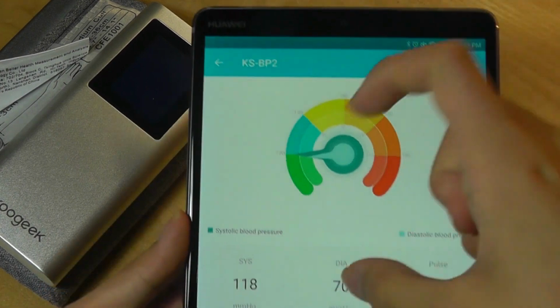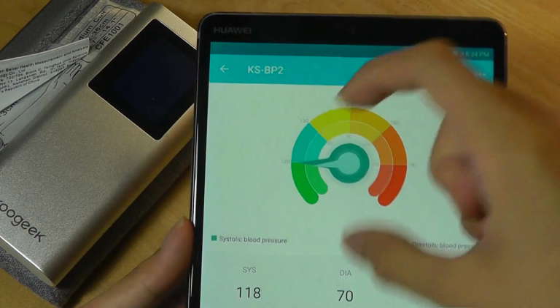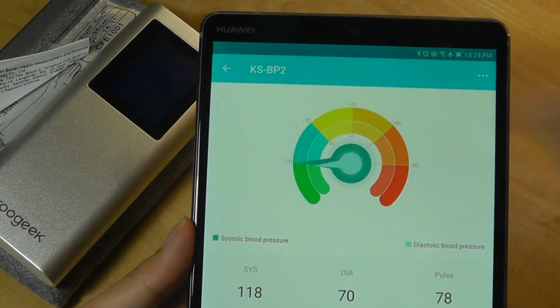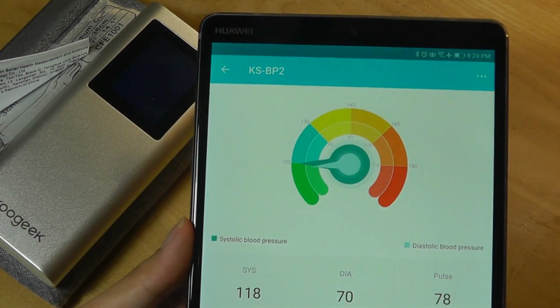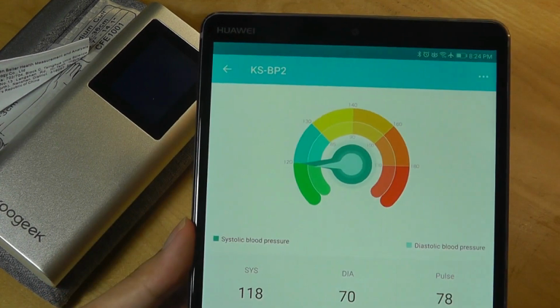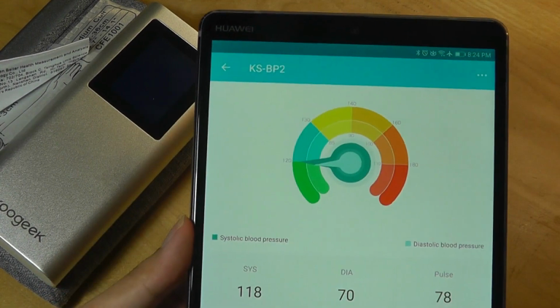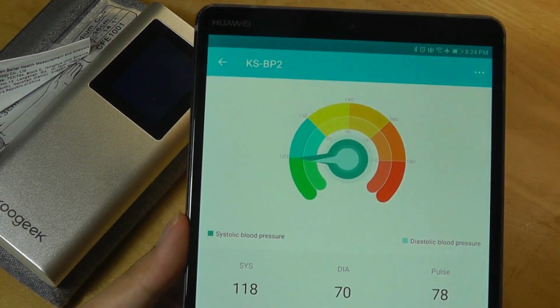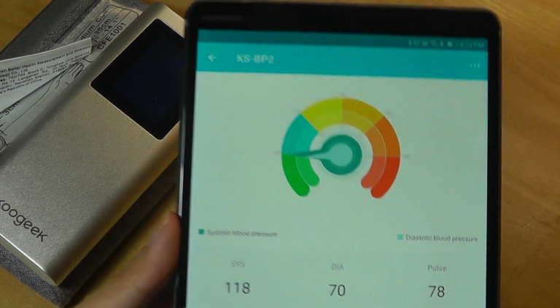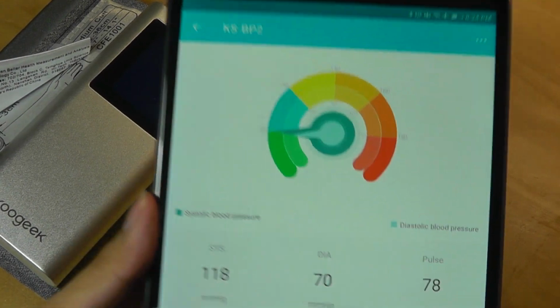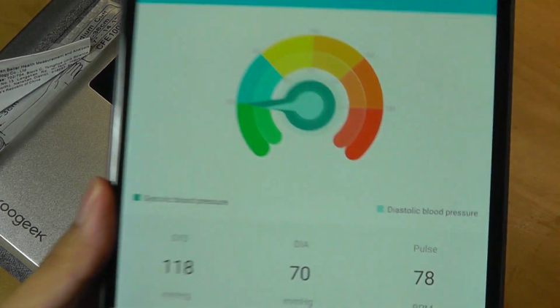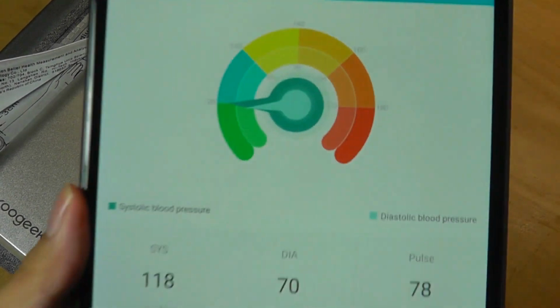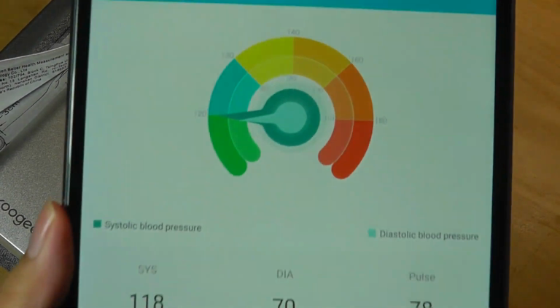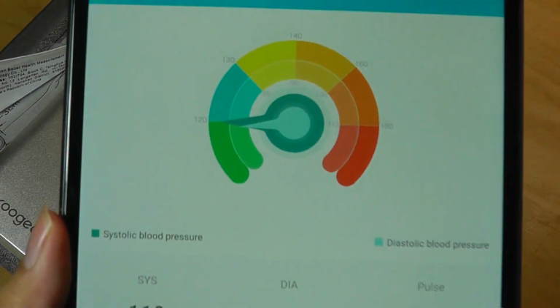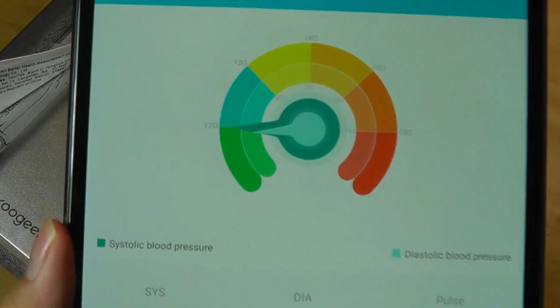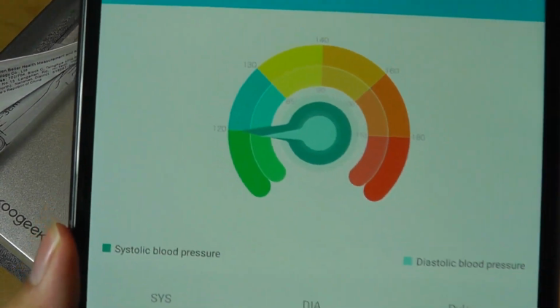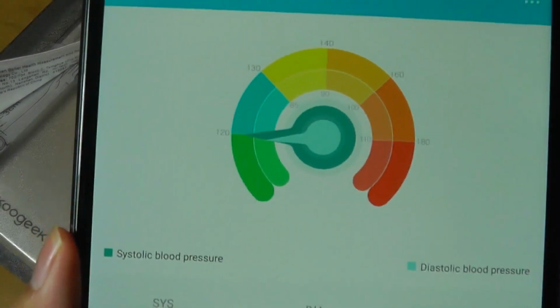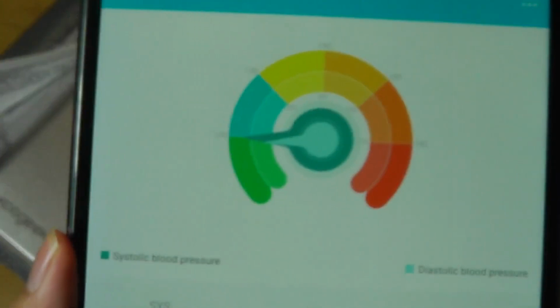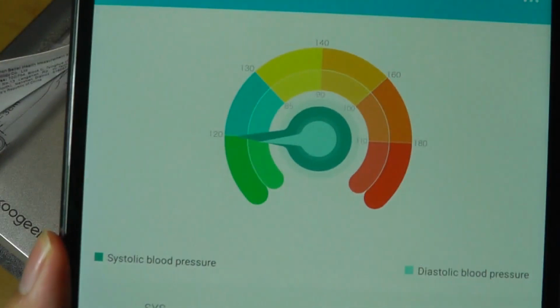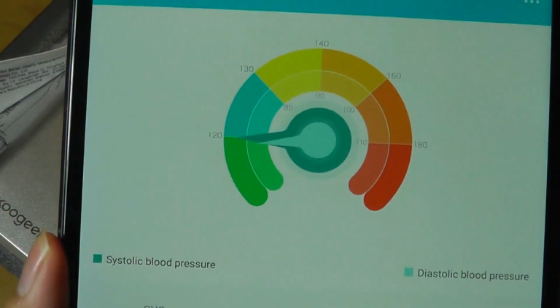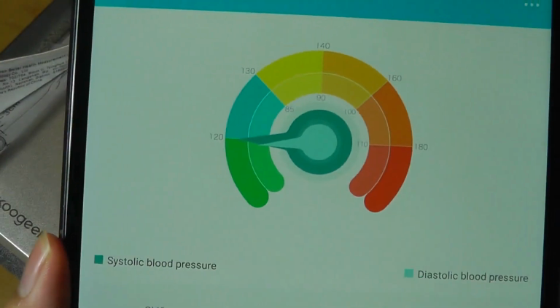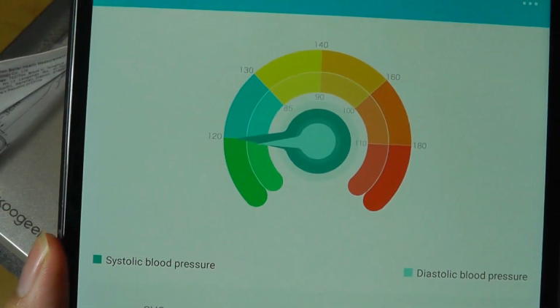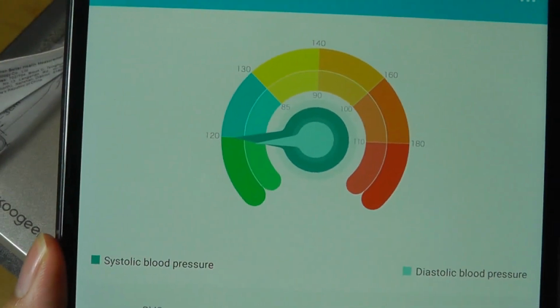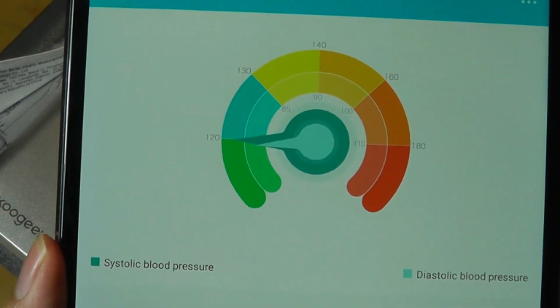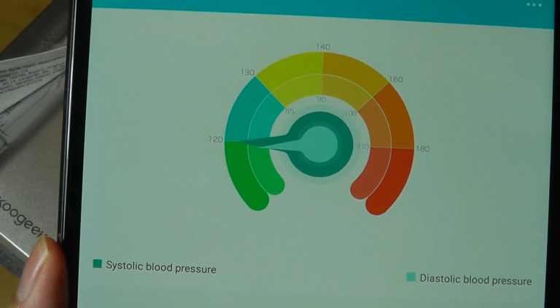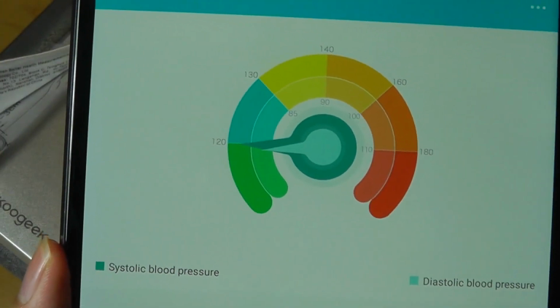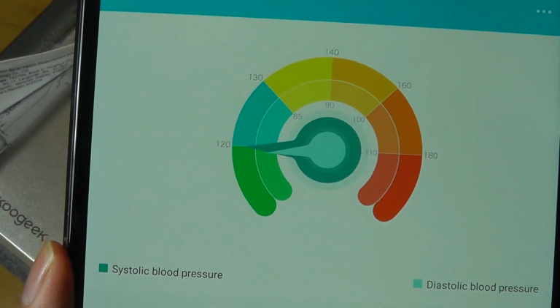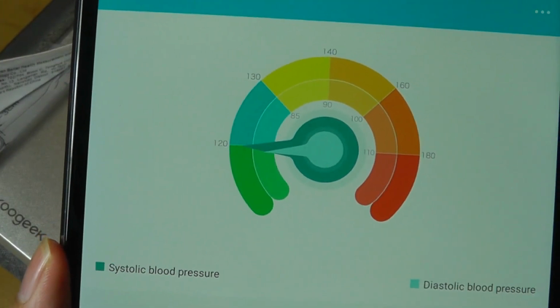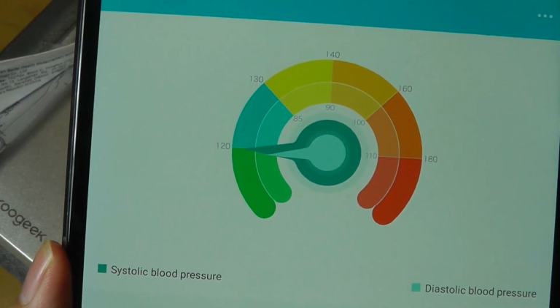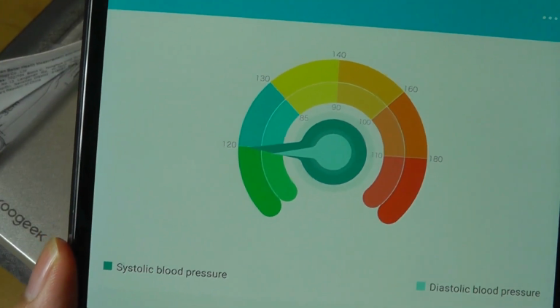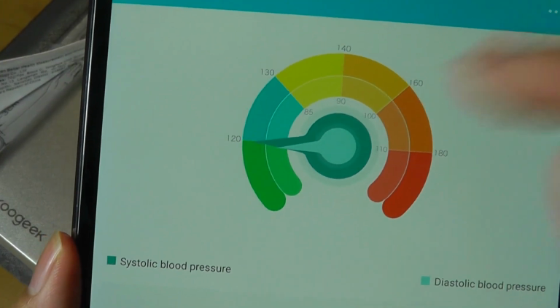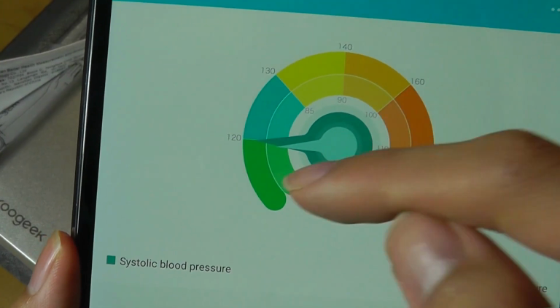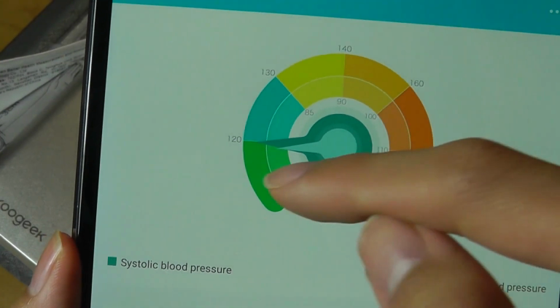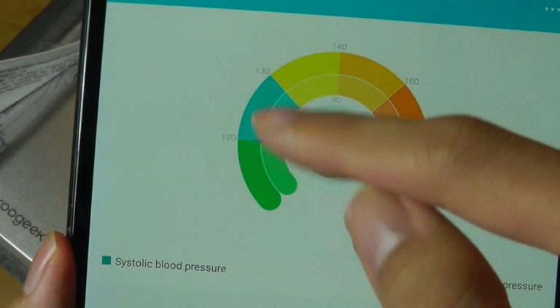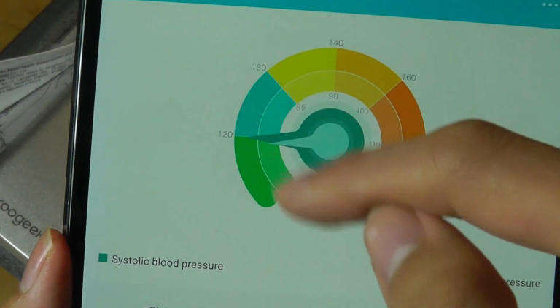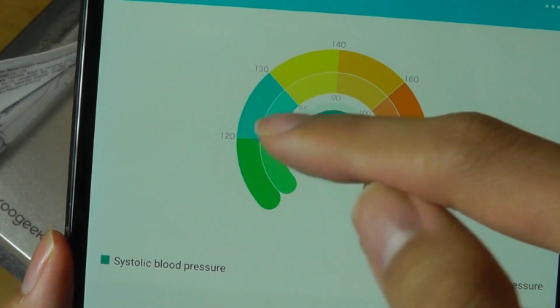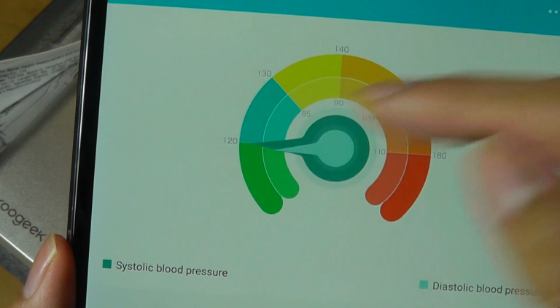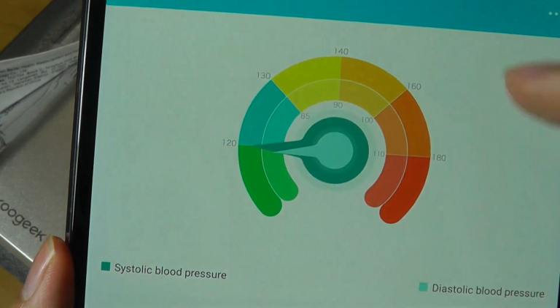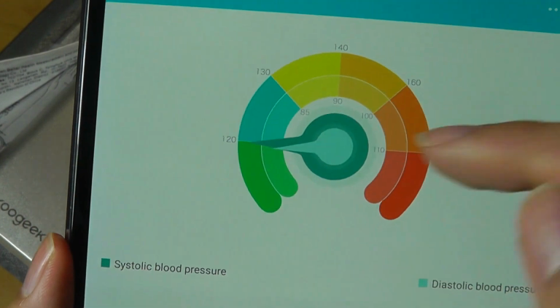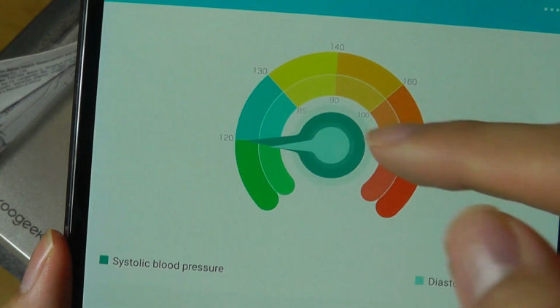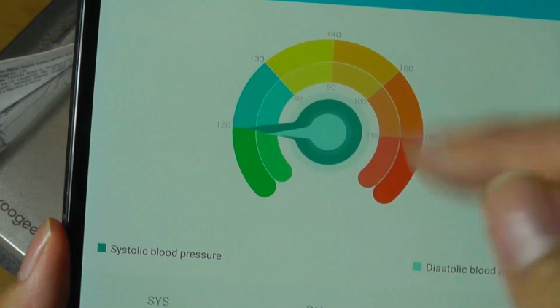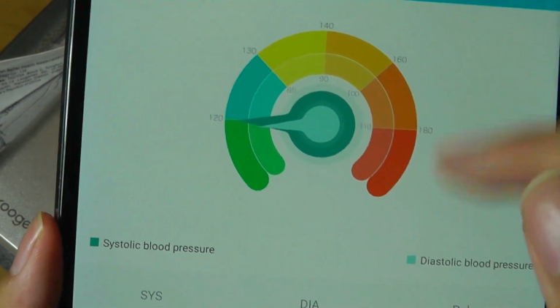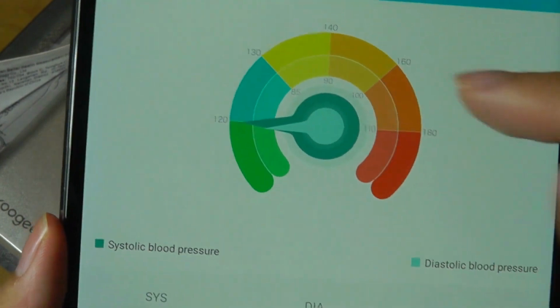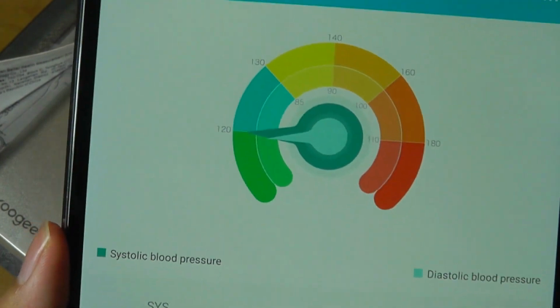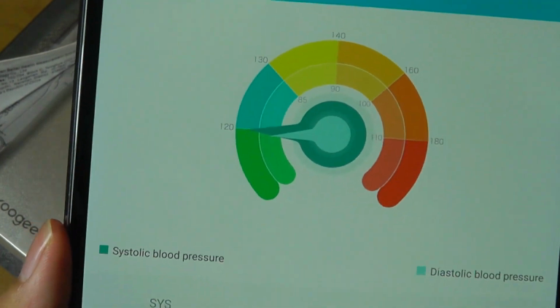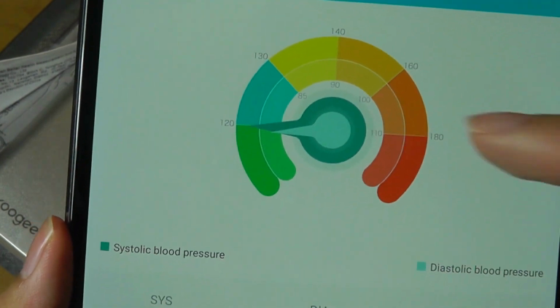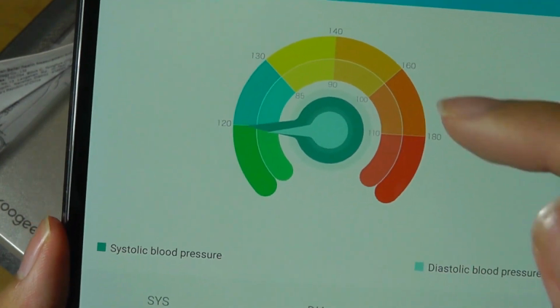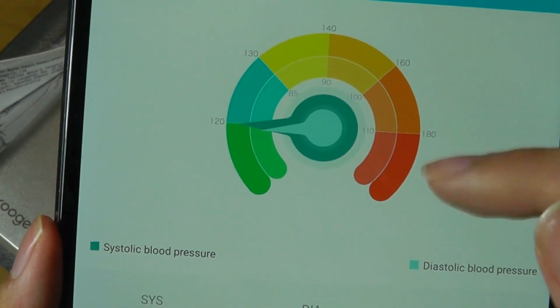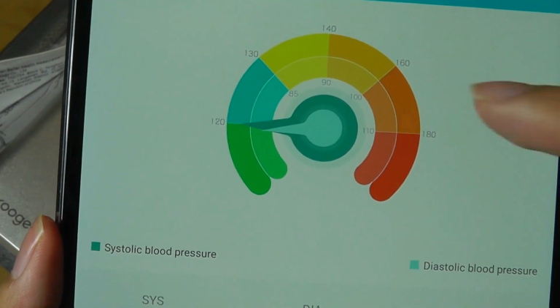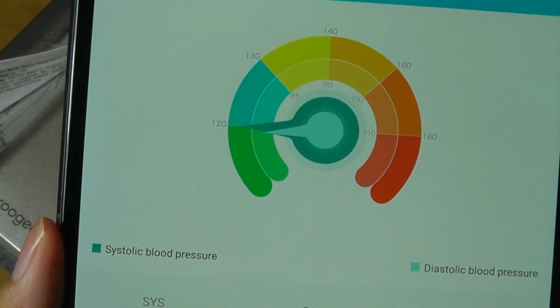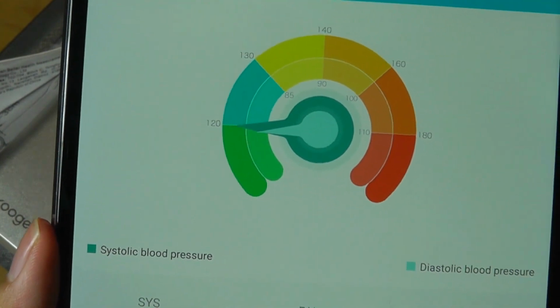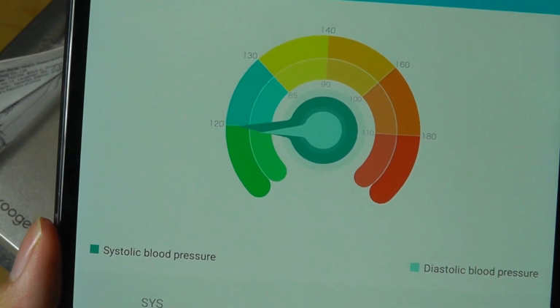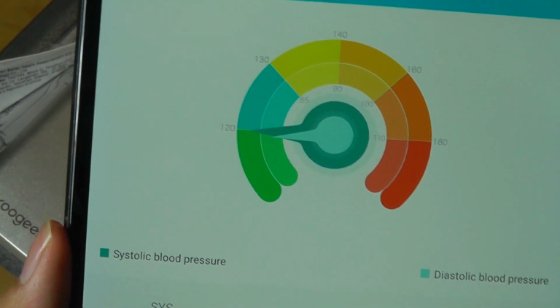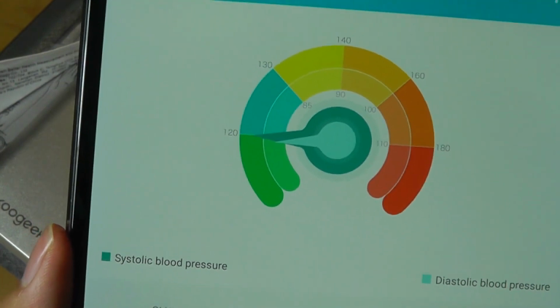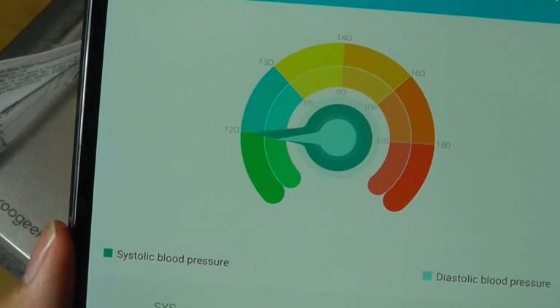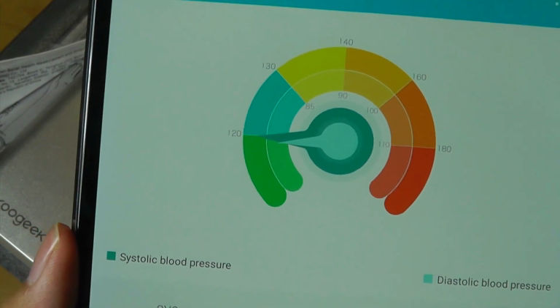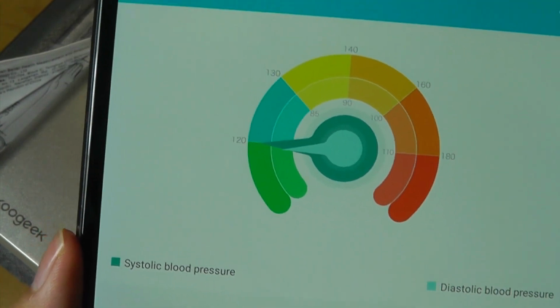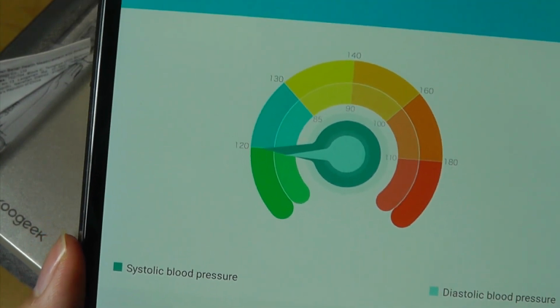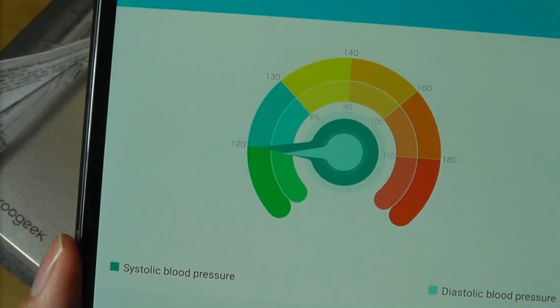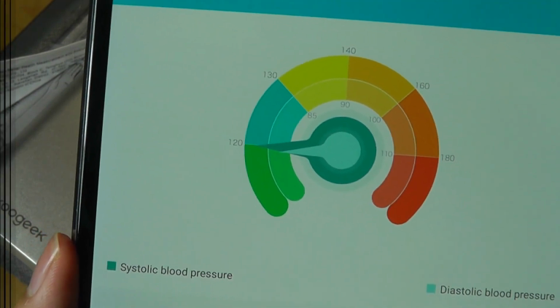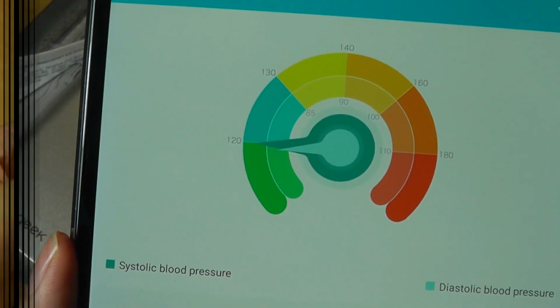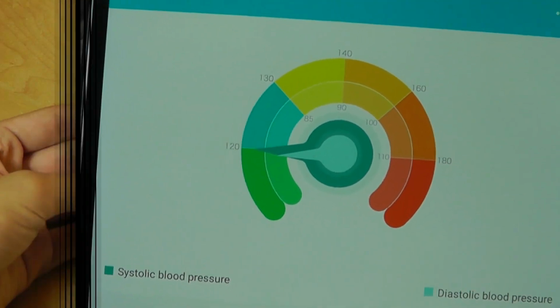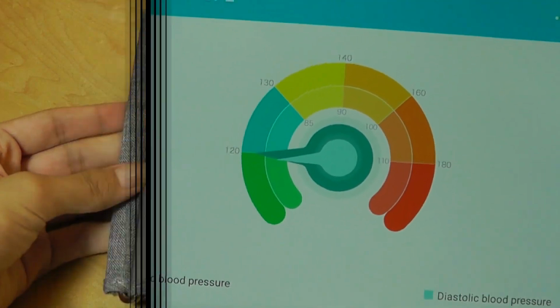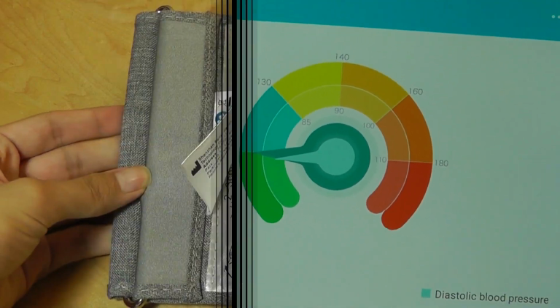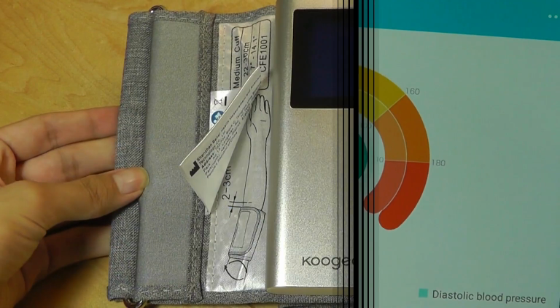After a measurement, it tells you your status — whether it's healthy or not. If you're in the green region you're good, and if it's in the red region it's considered a critical condition.